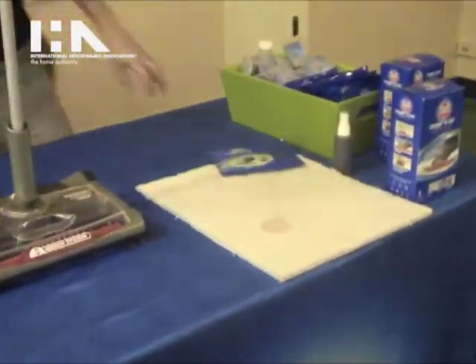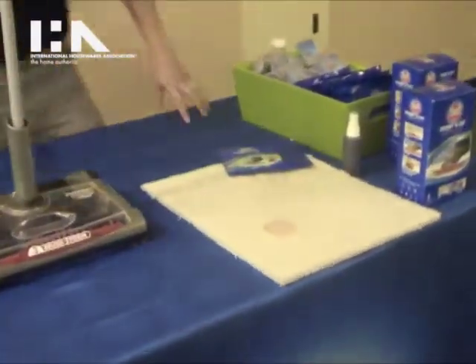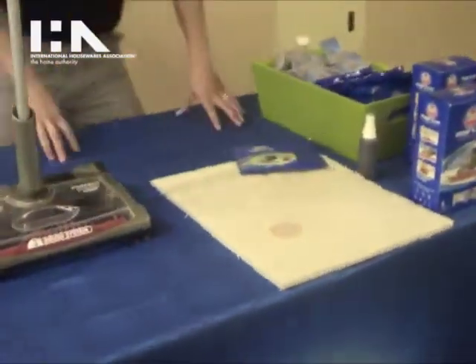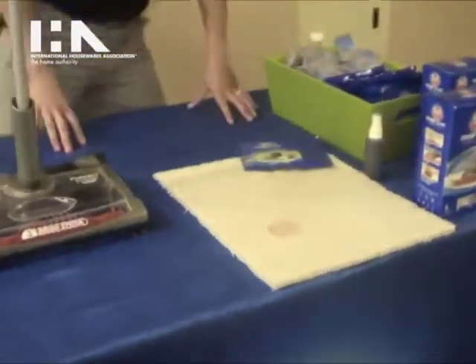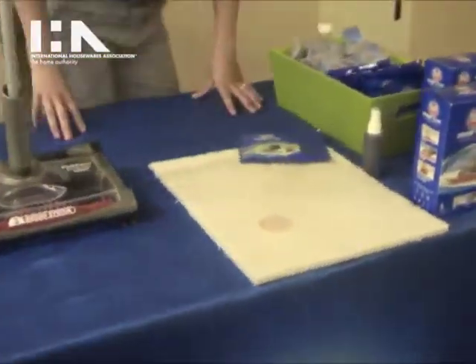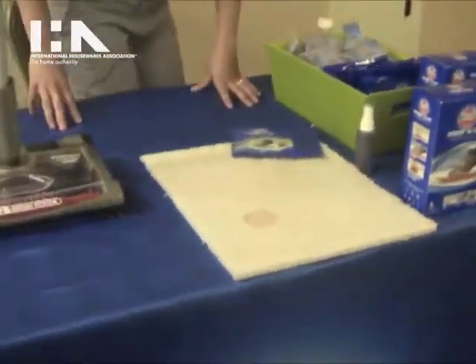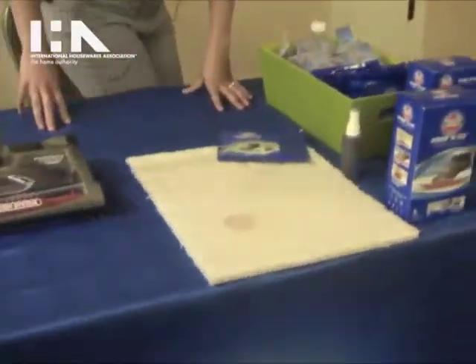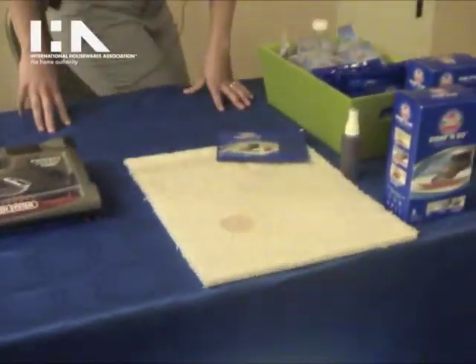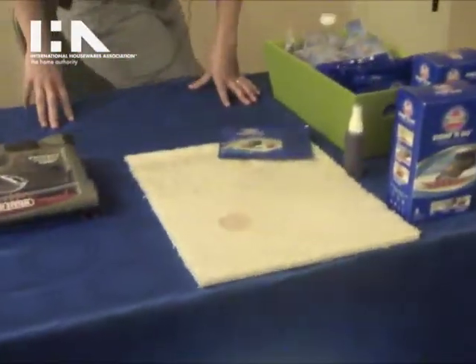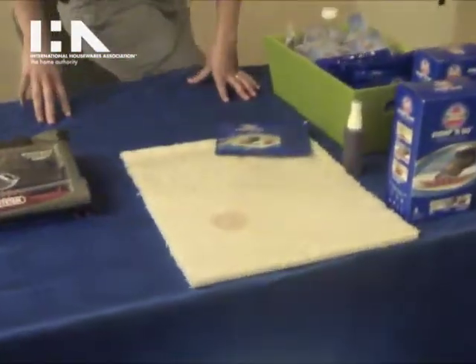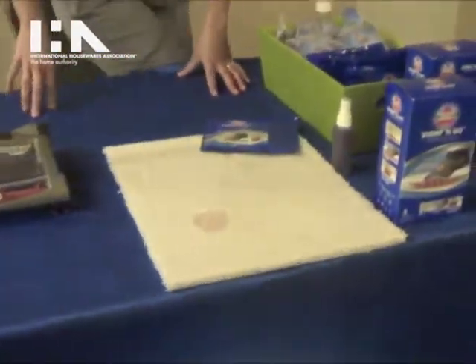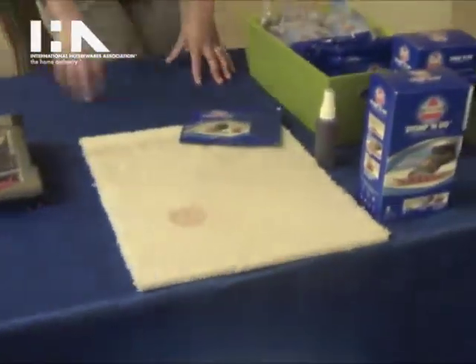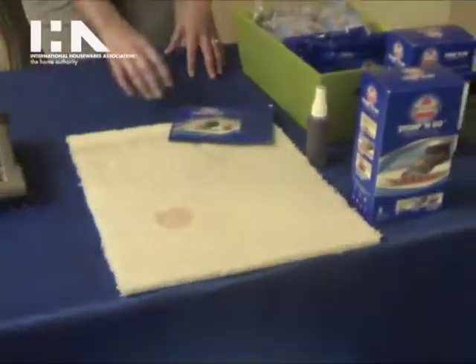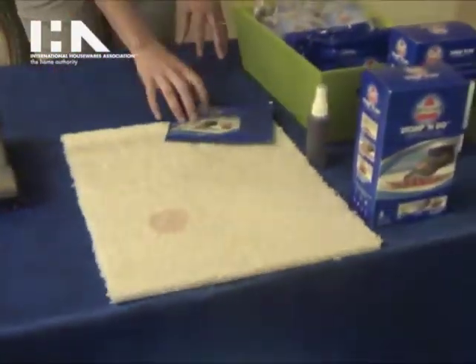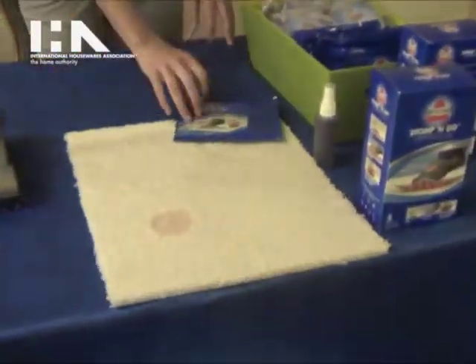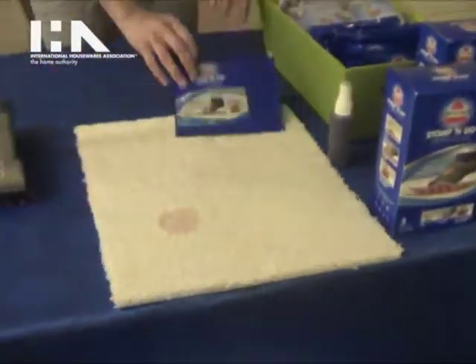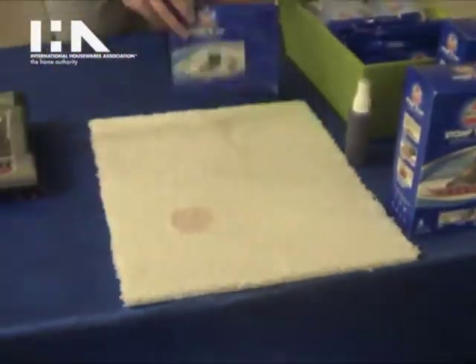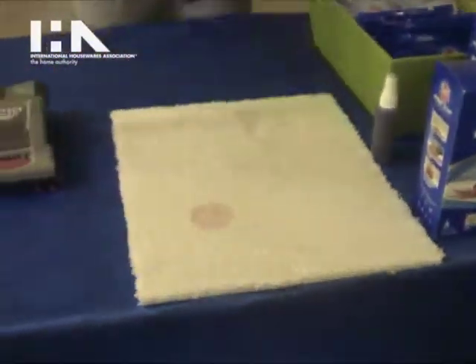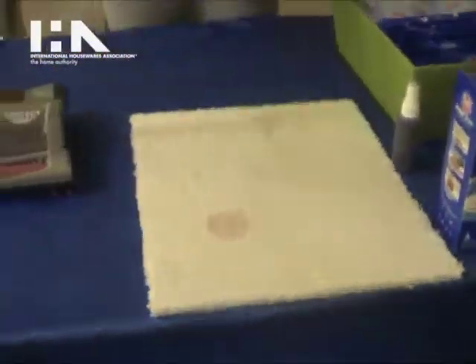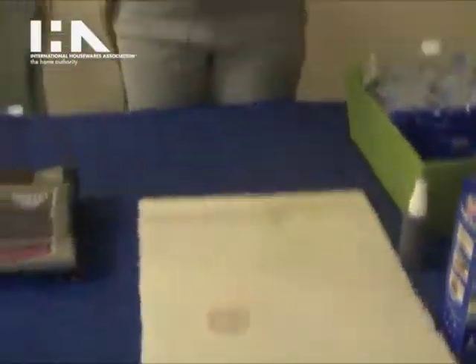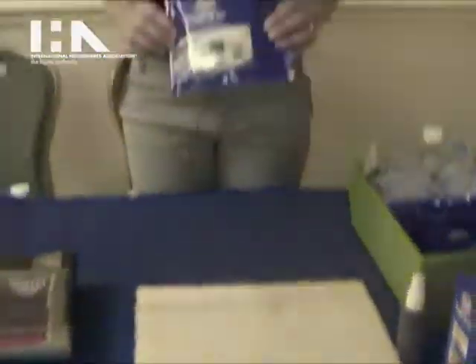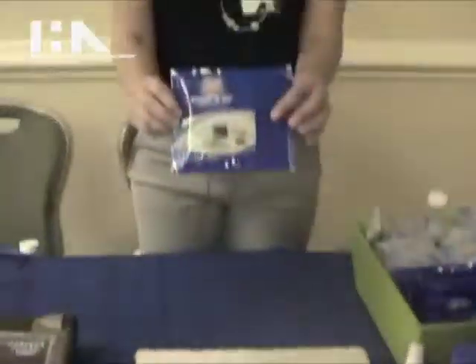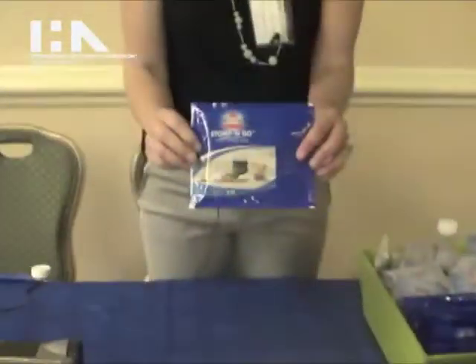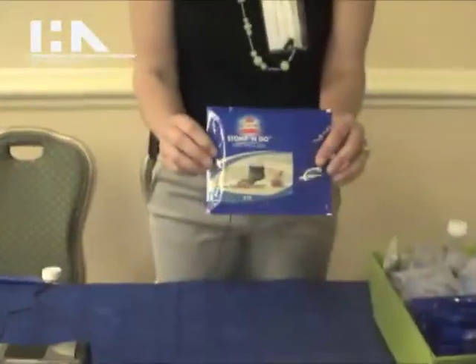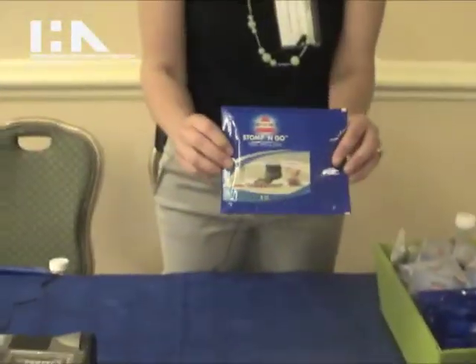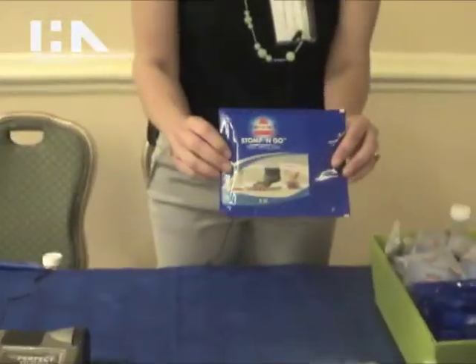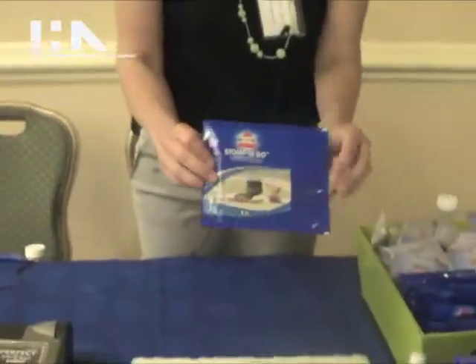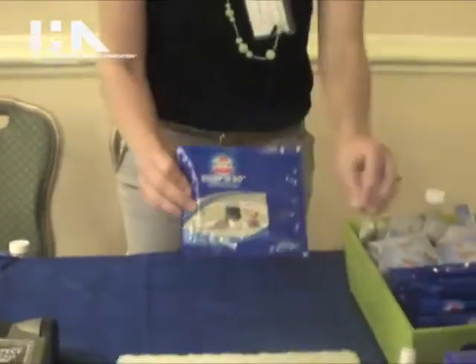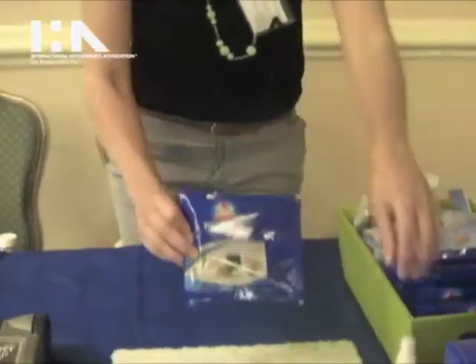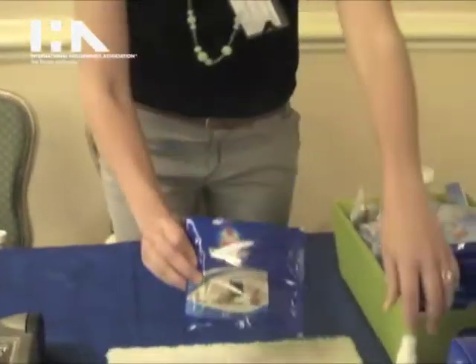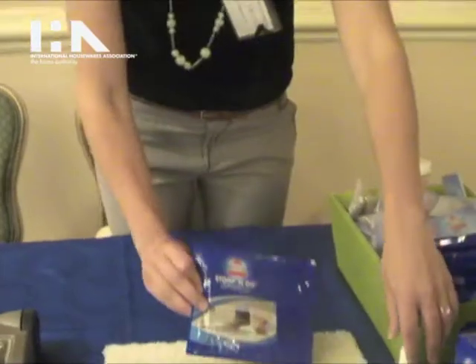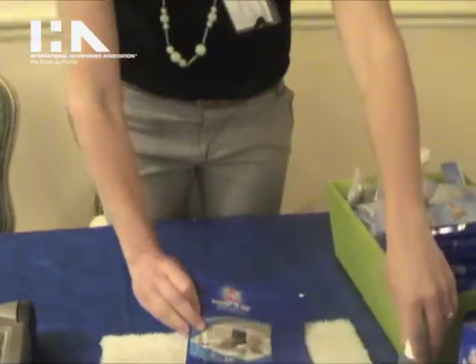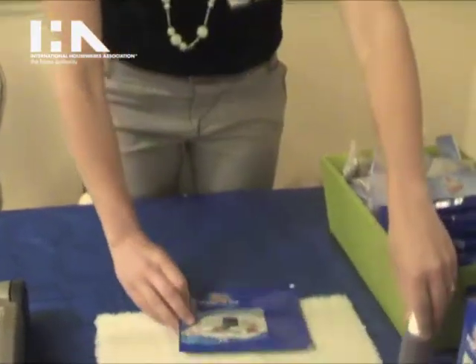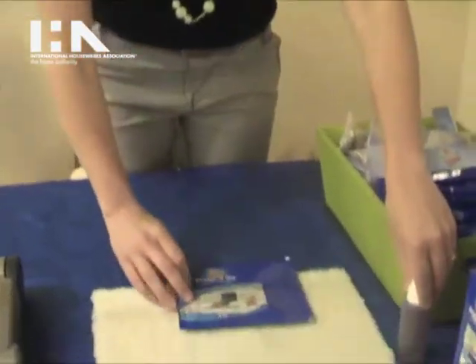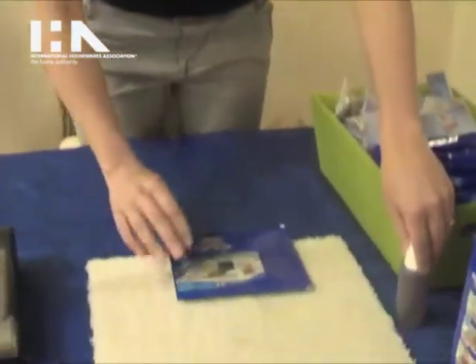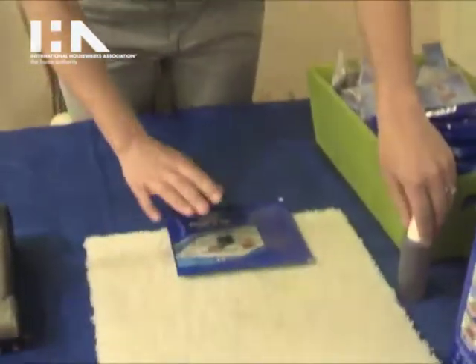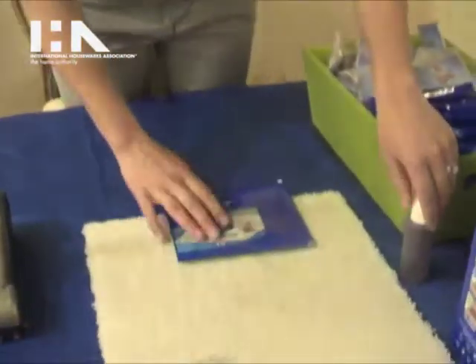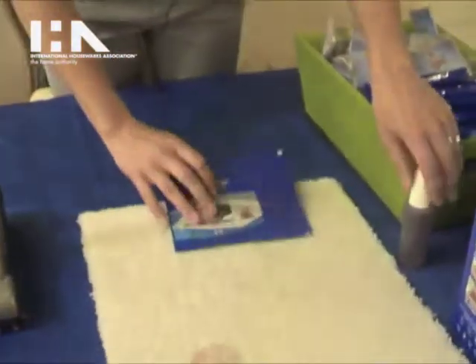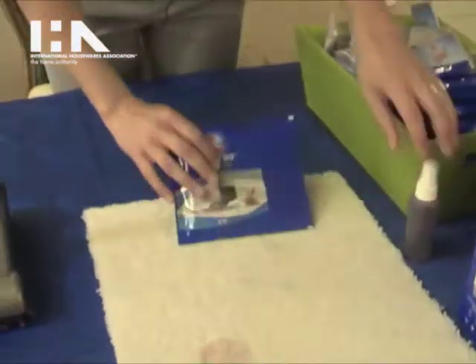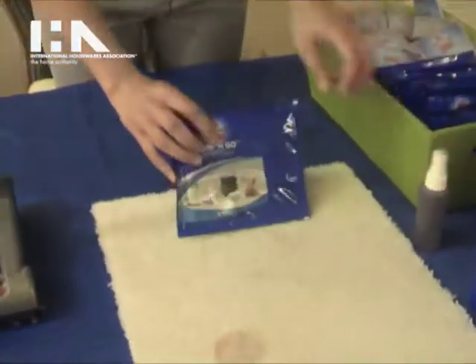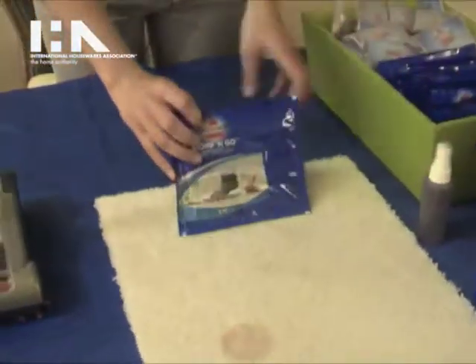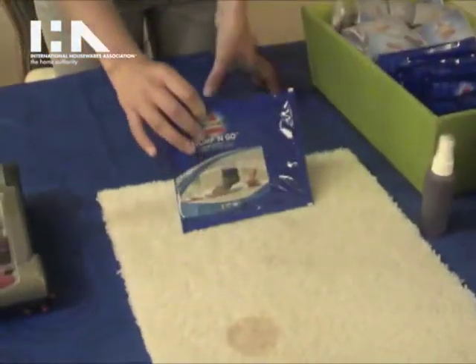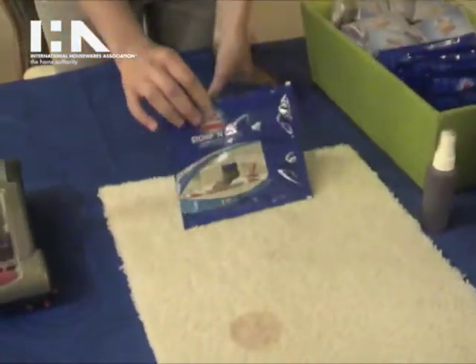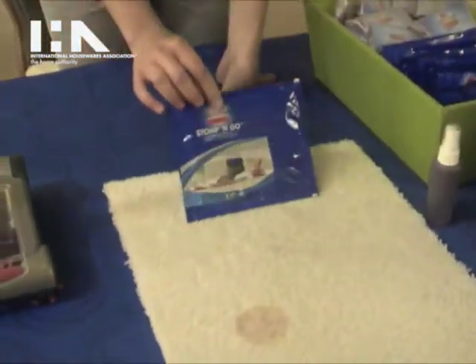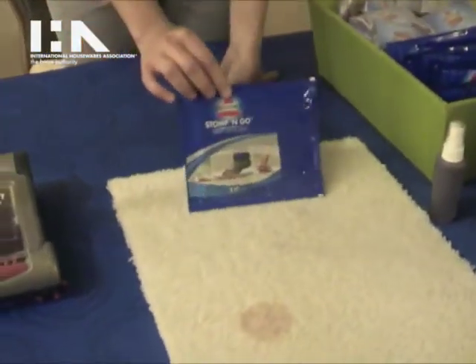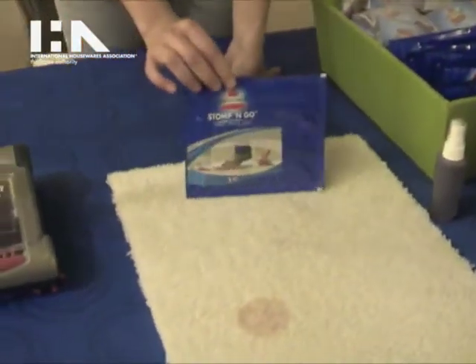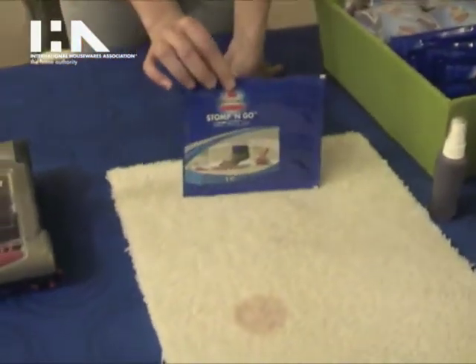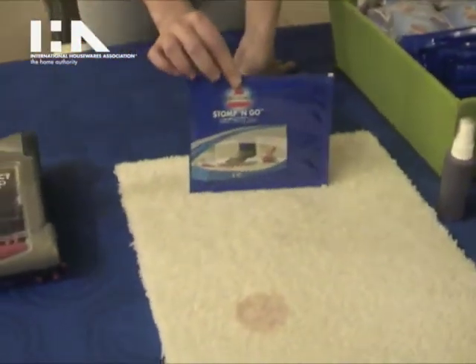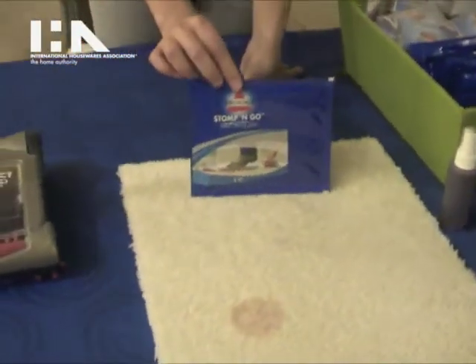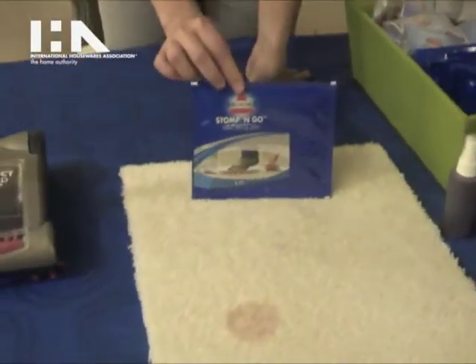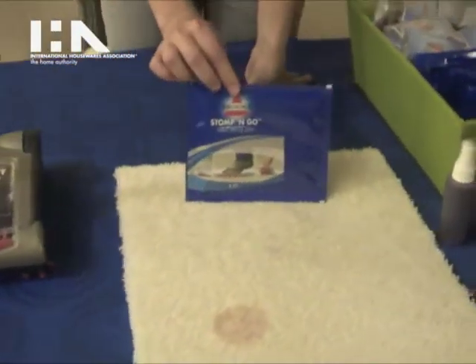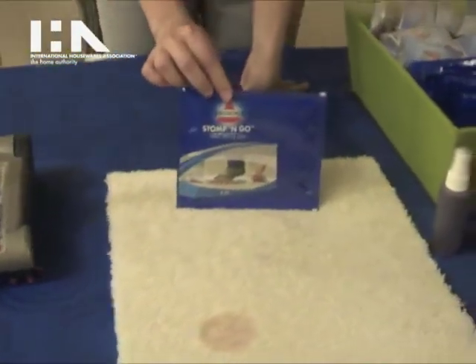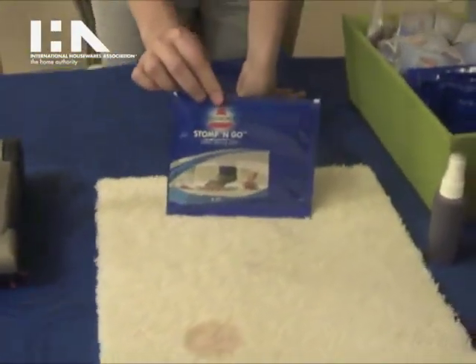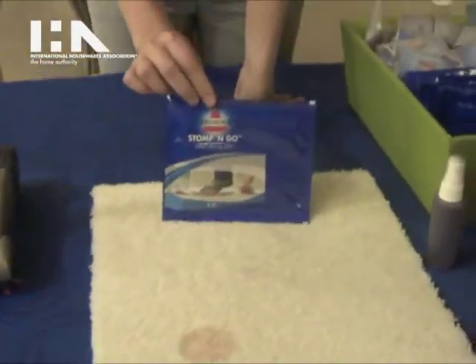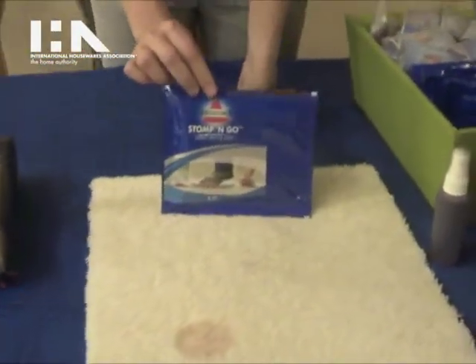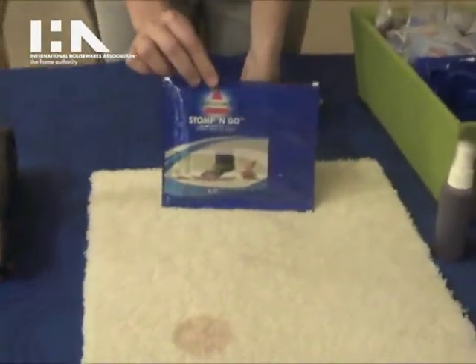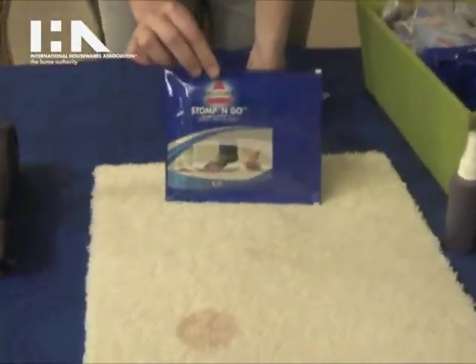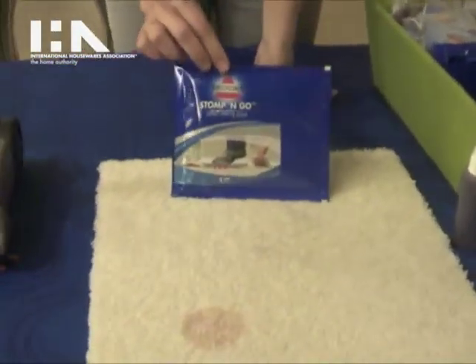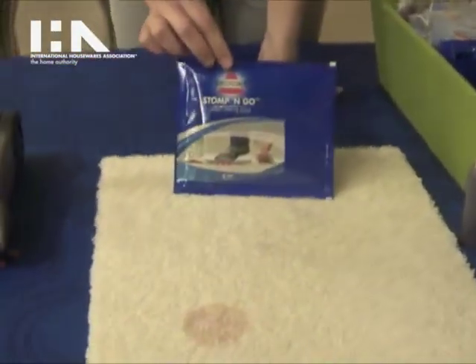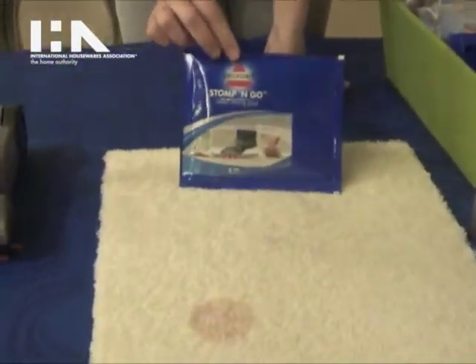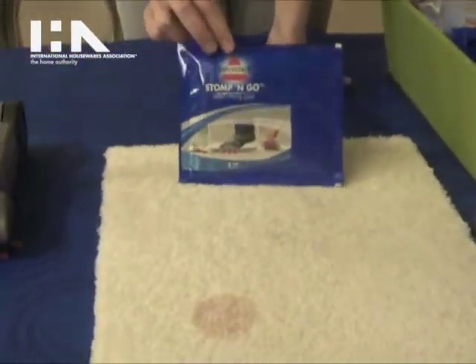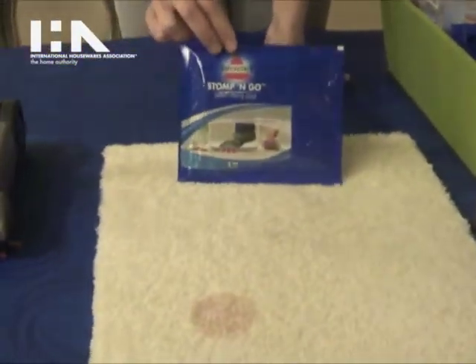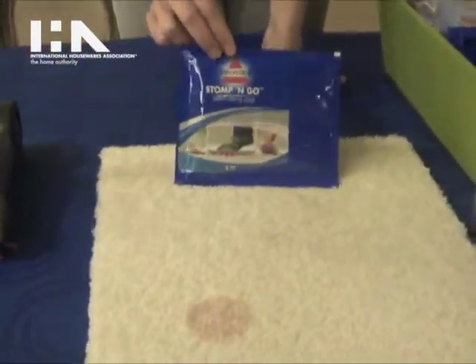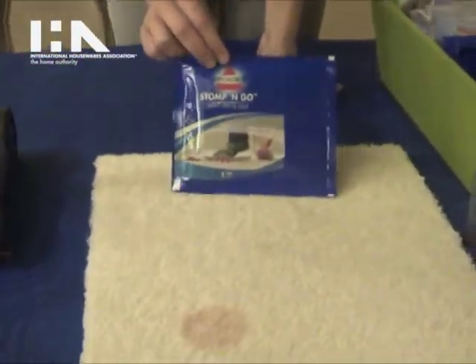We also have here today our Stomp and Go. The Stomp and Go is also great for quick and easy cleaning.